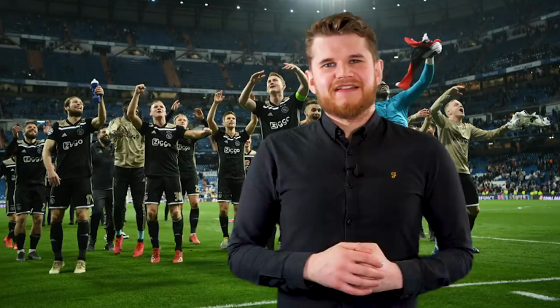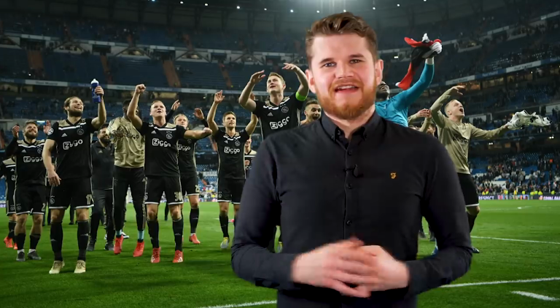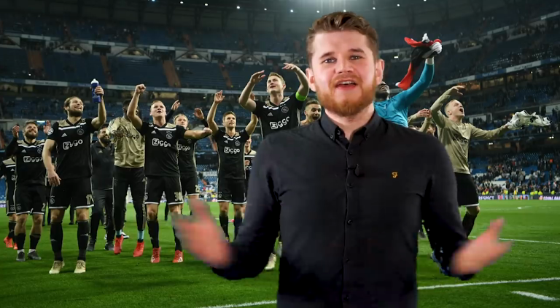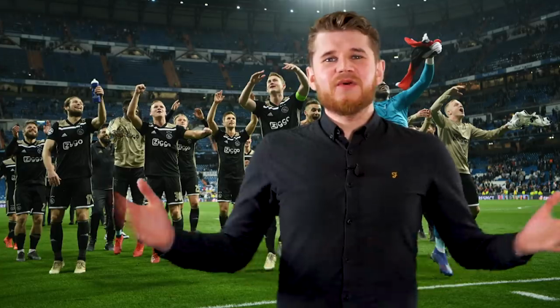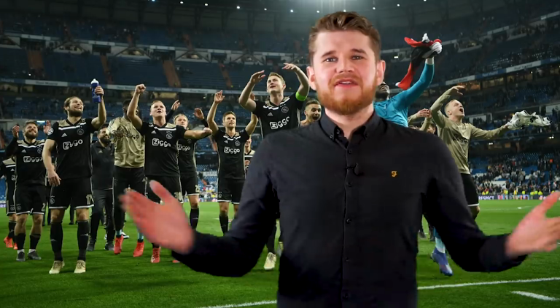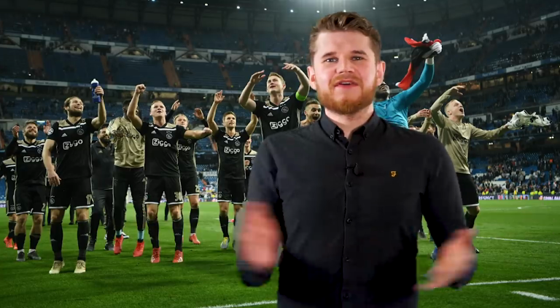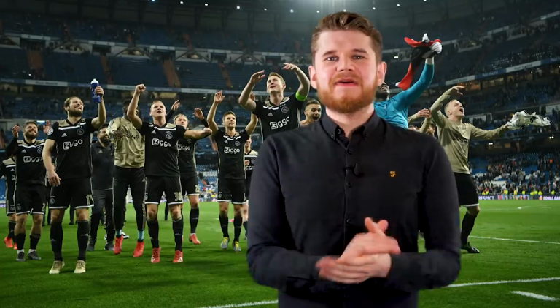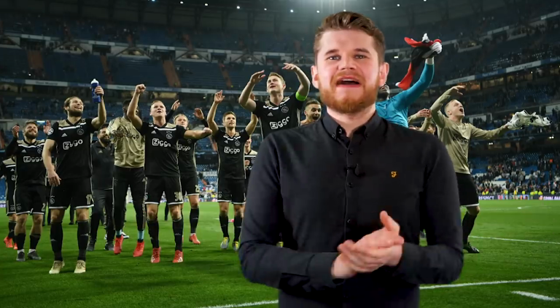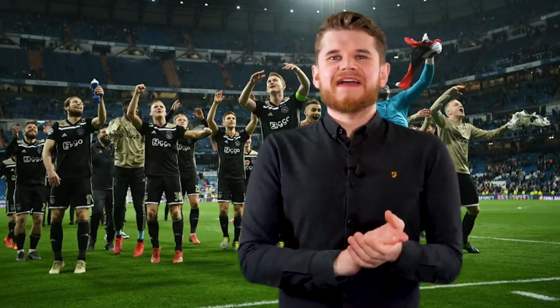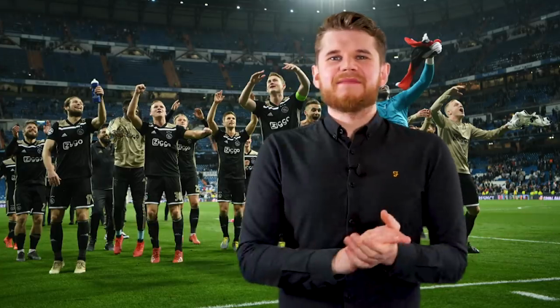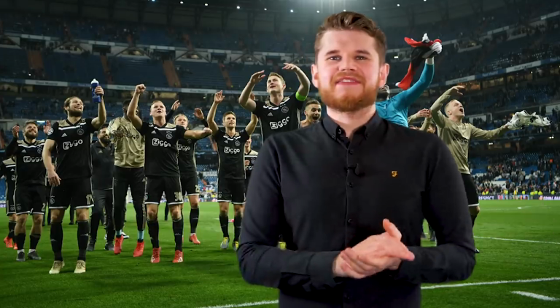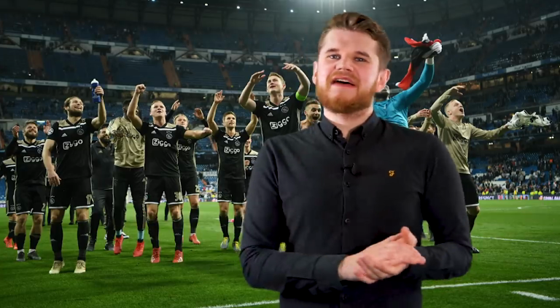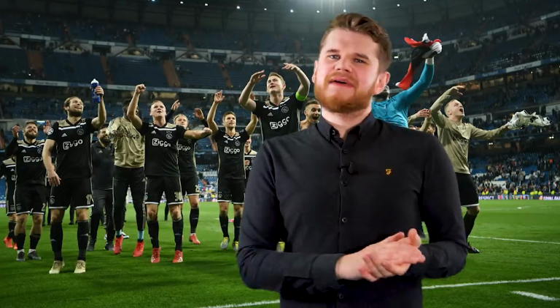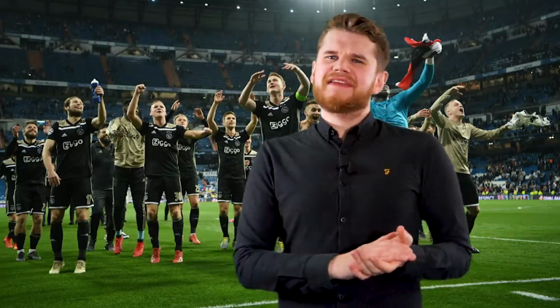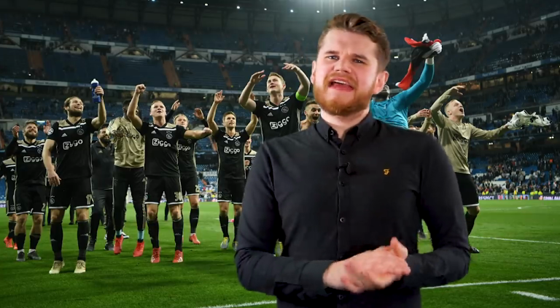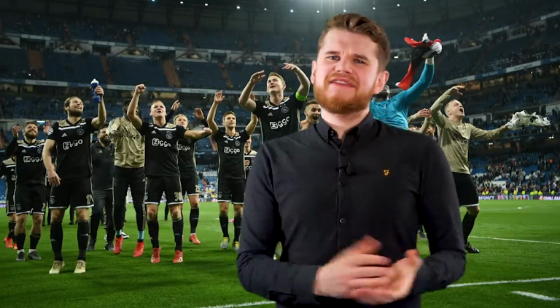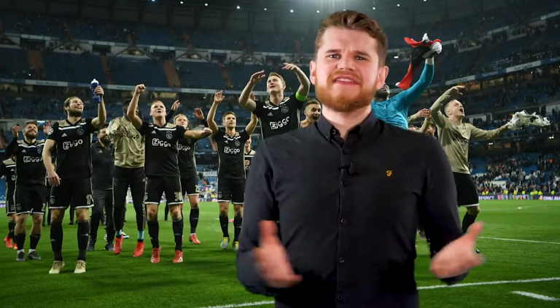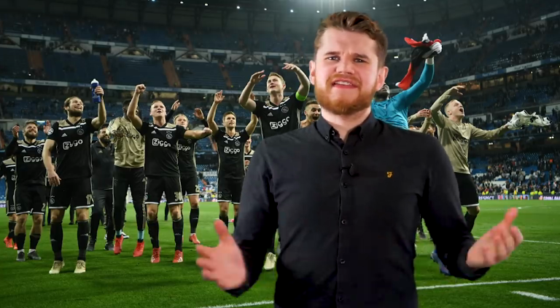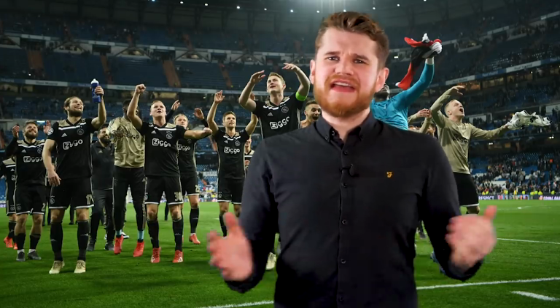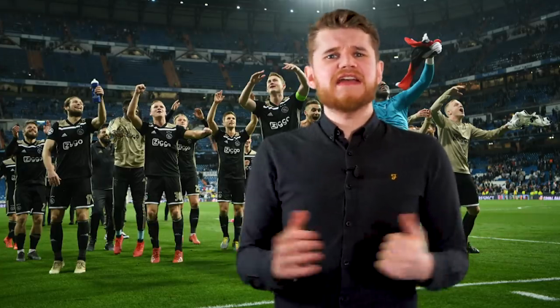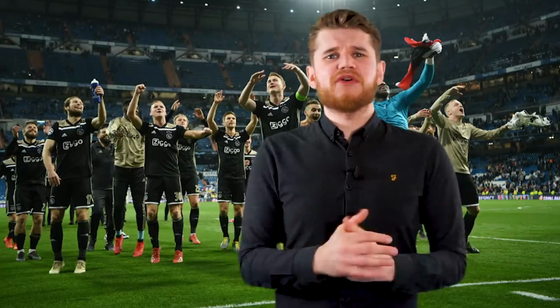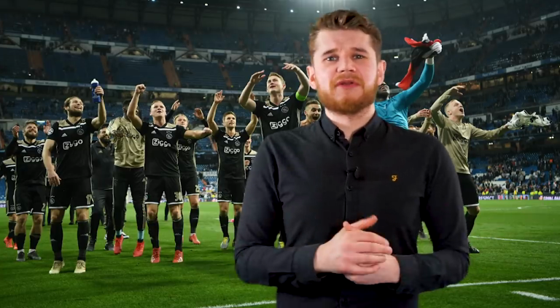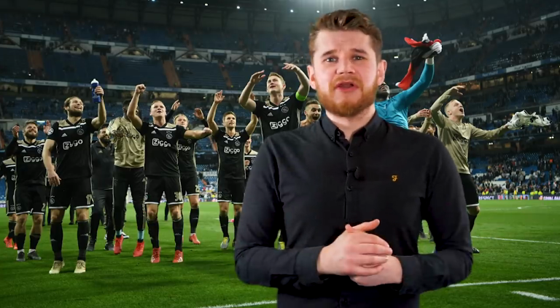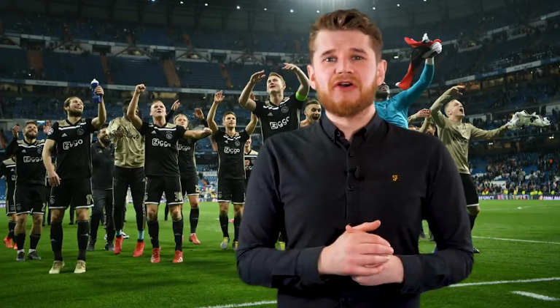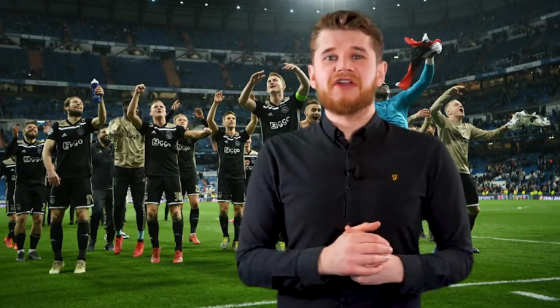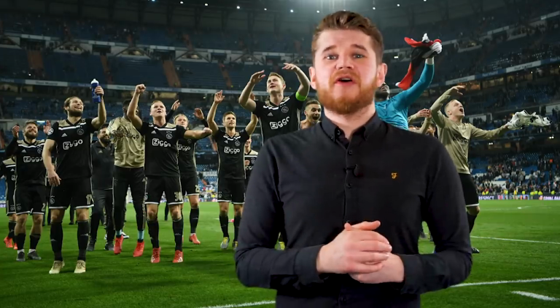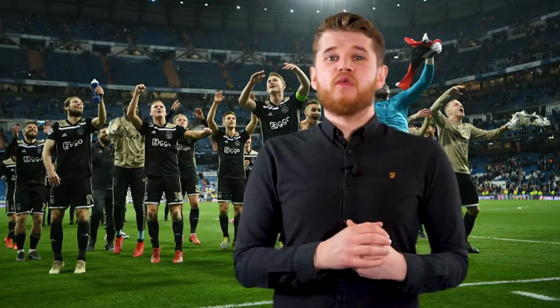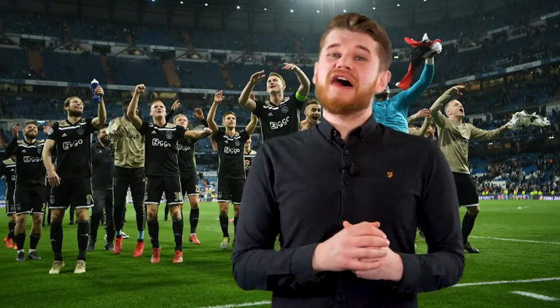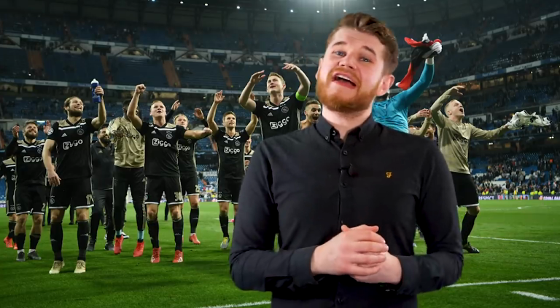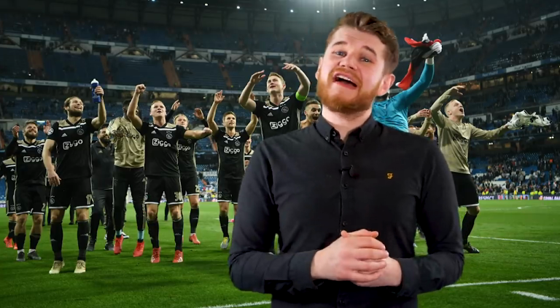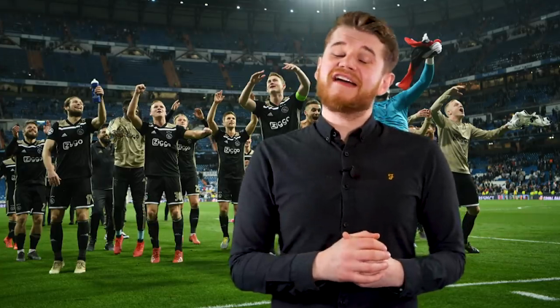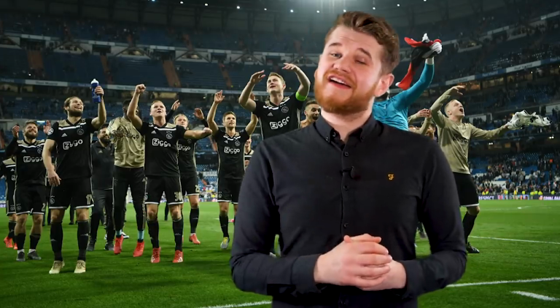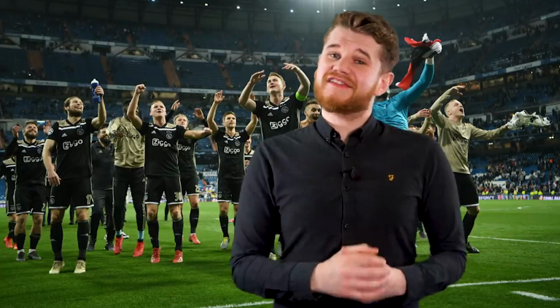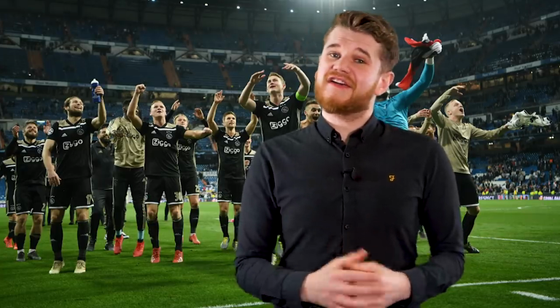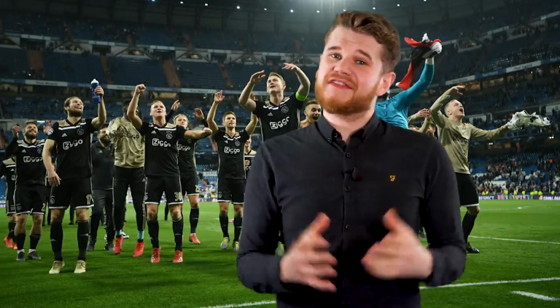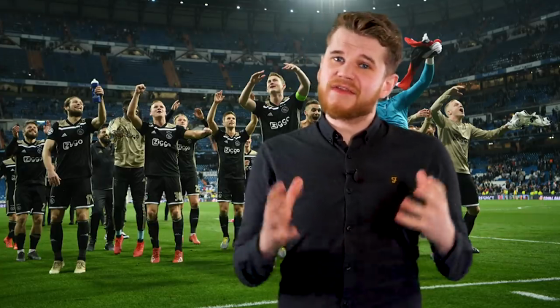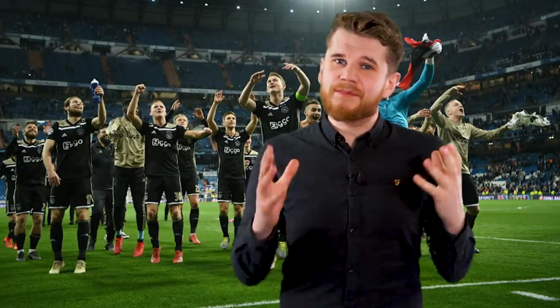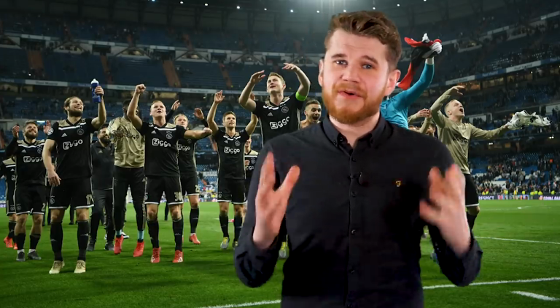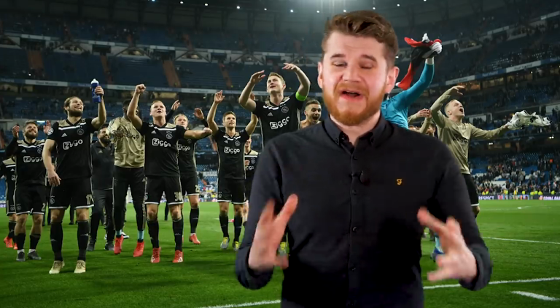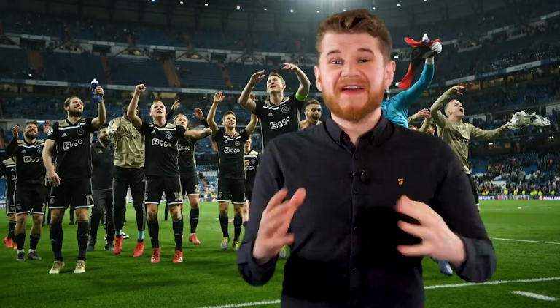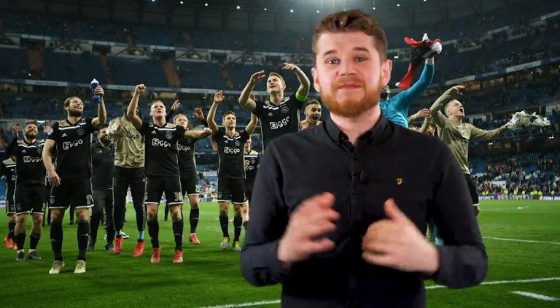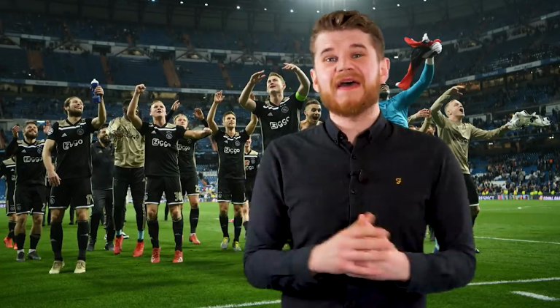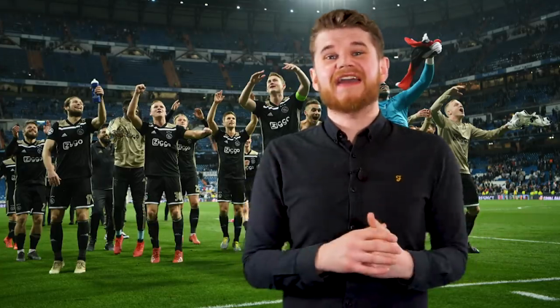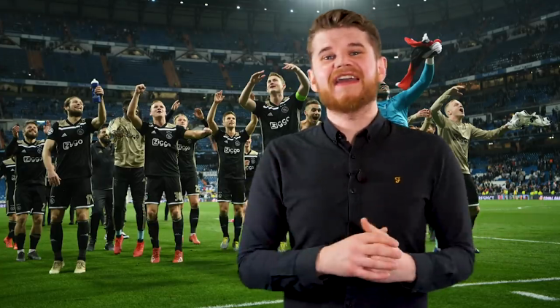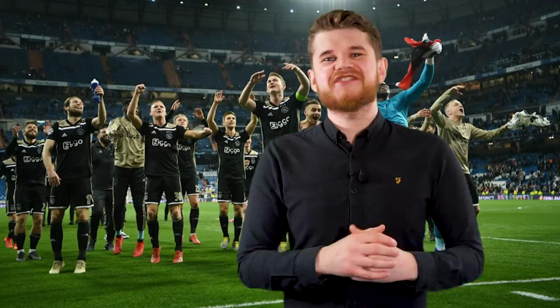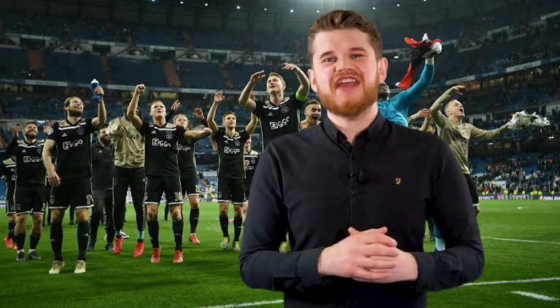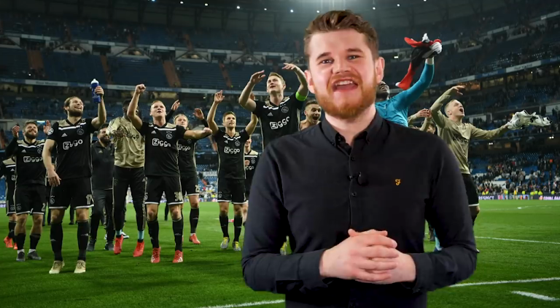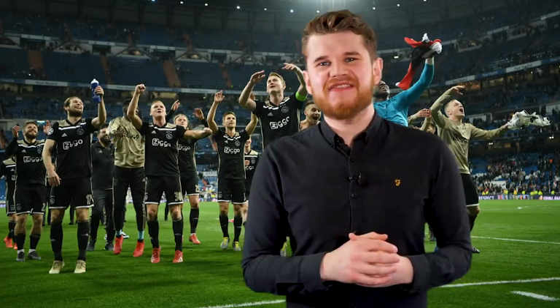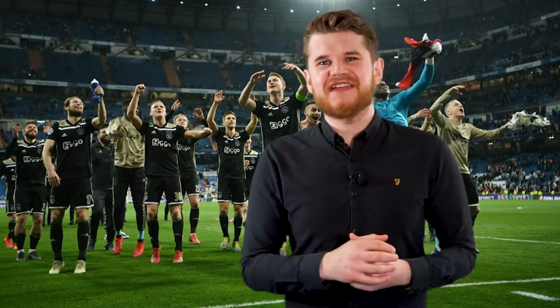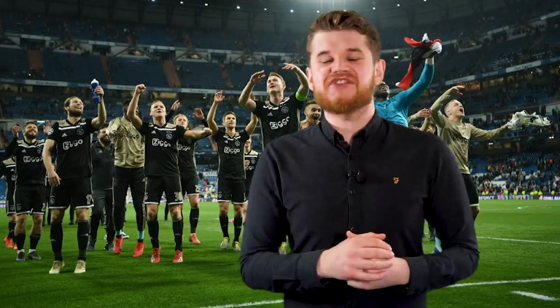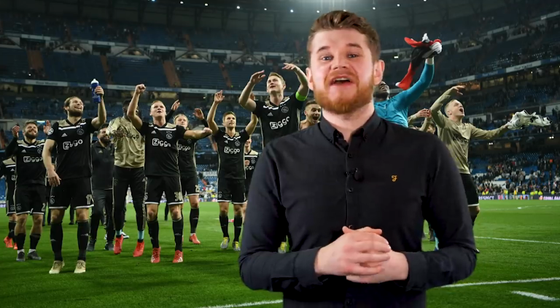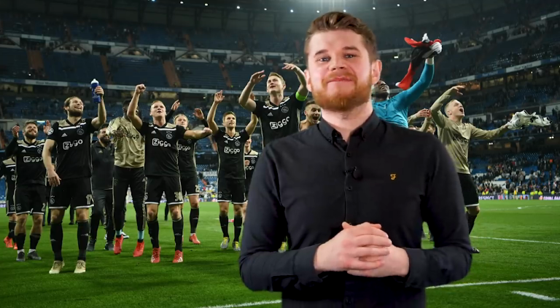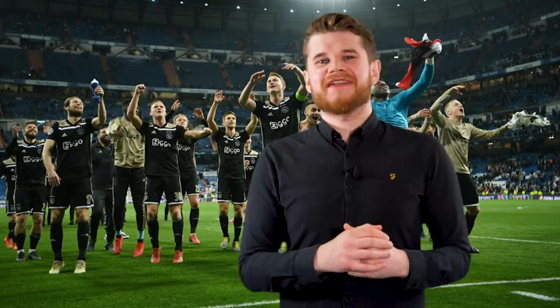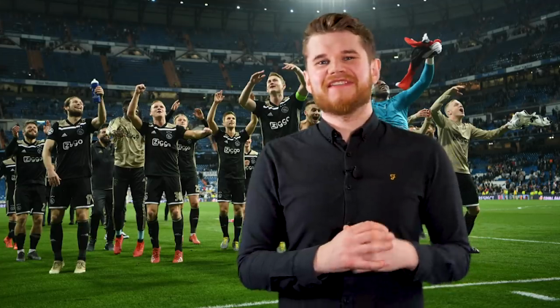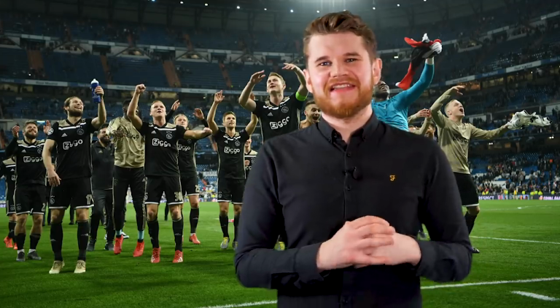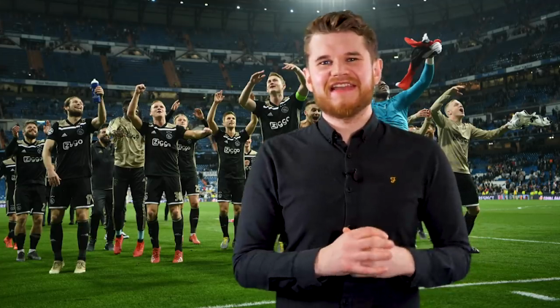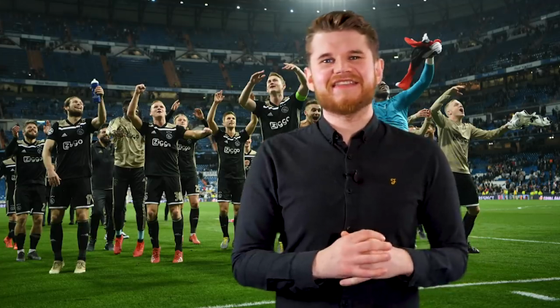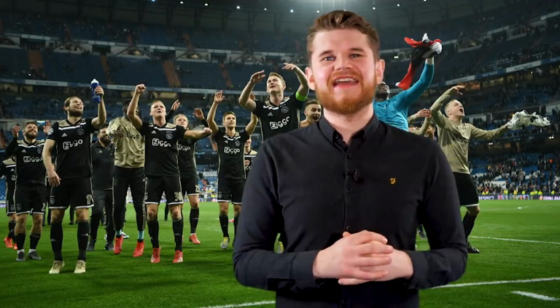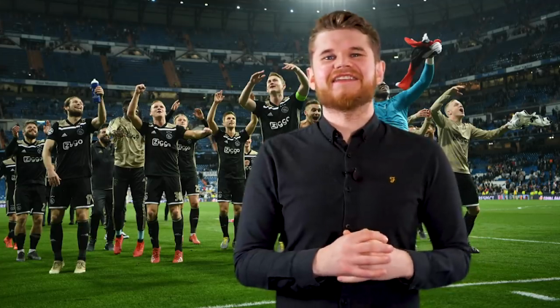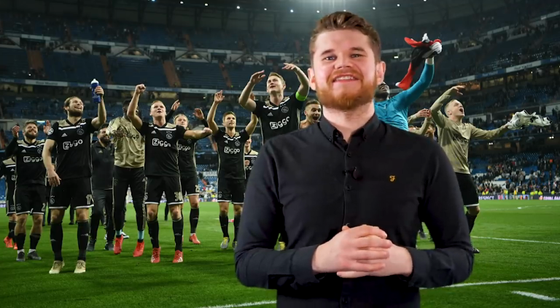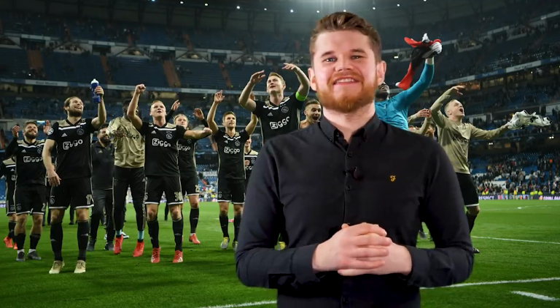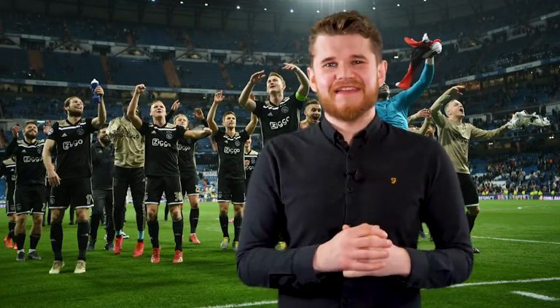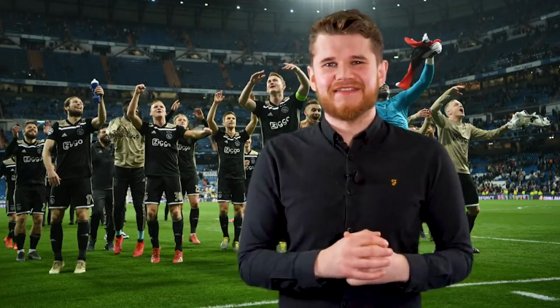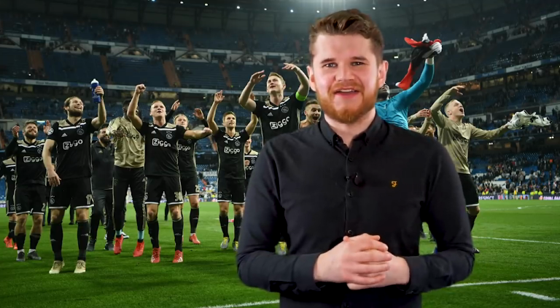Hello, welcome back. I'm Statman Dave, and today we're going to be looking at why Ajax are the surprise package in the Champions League this season.